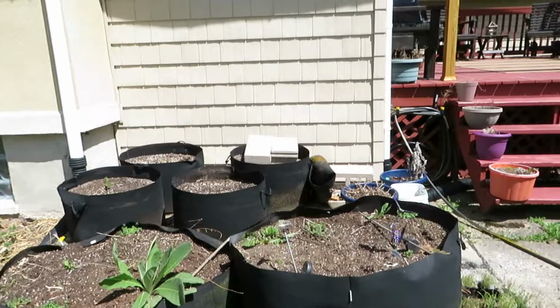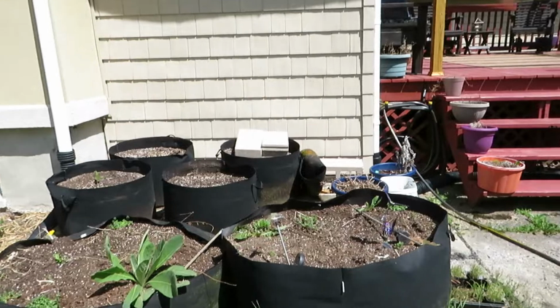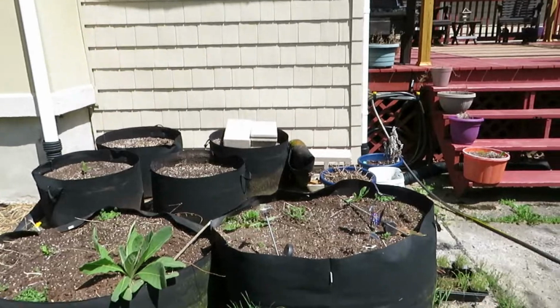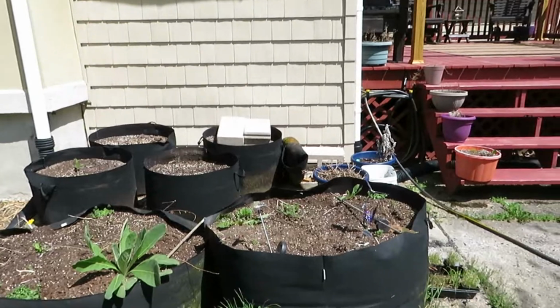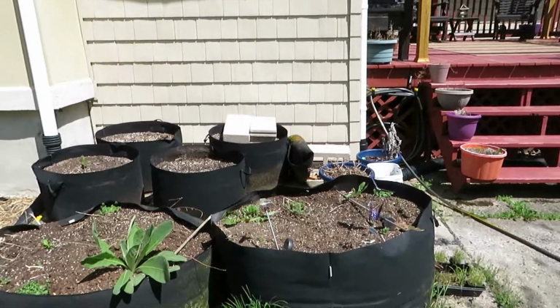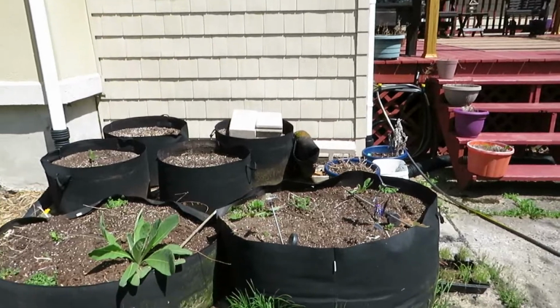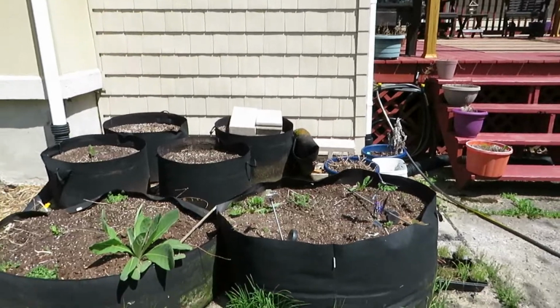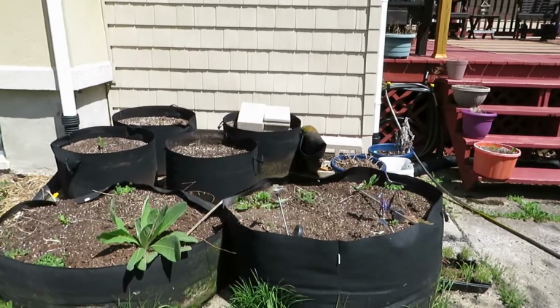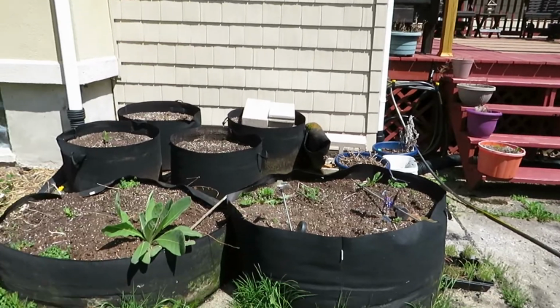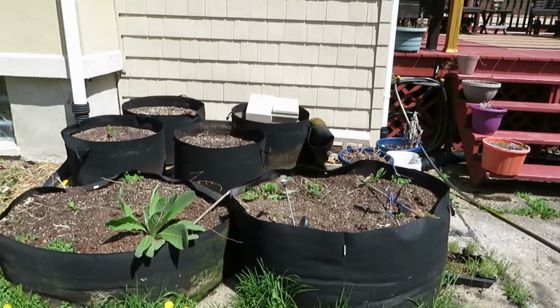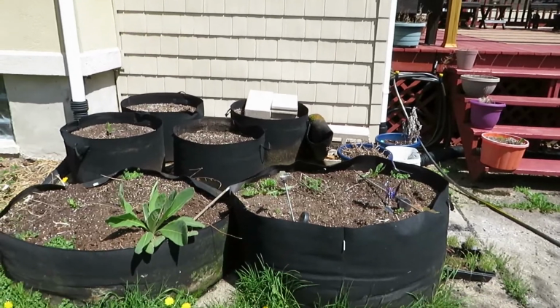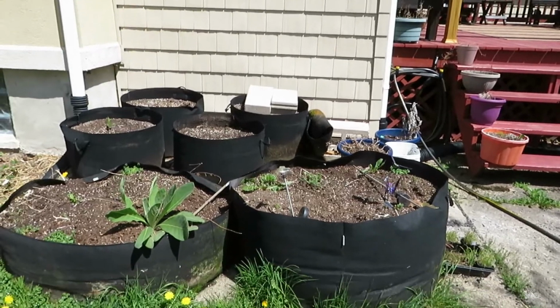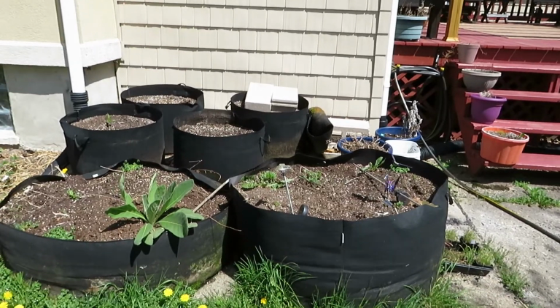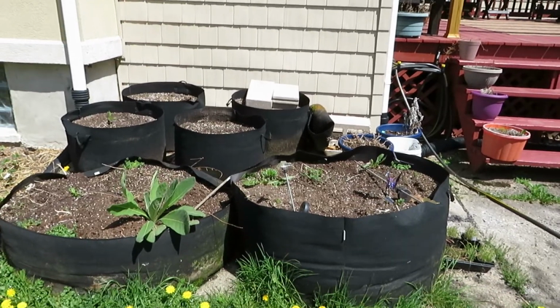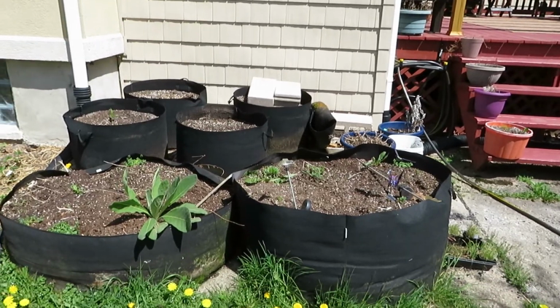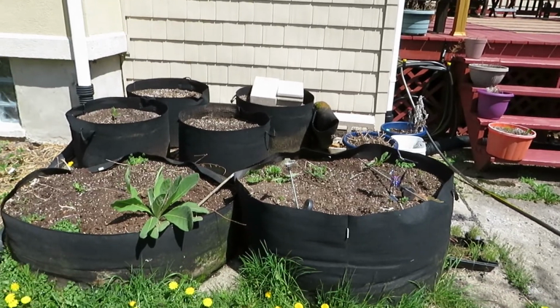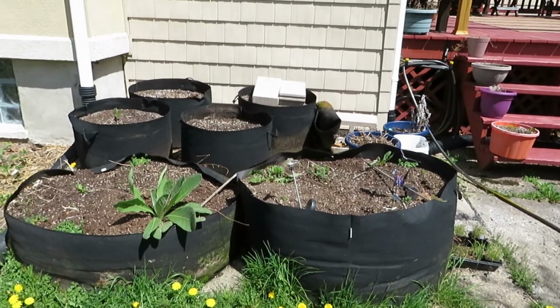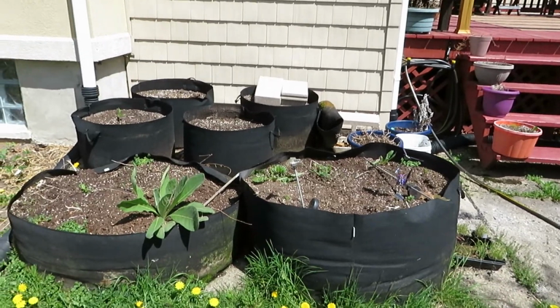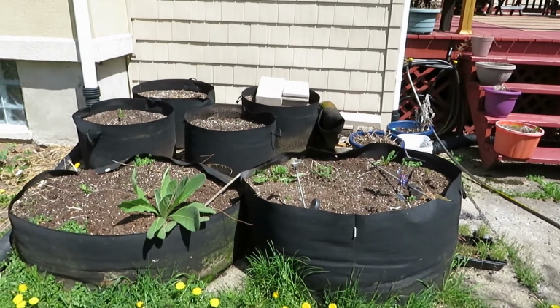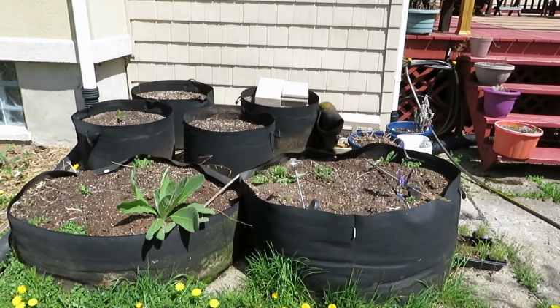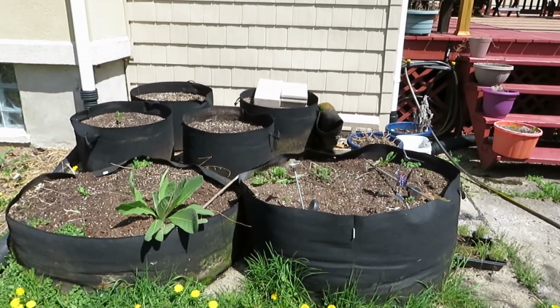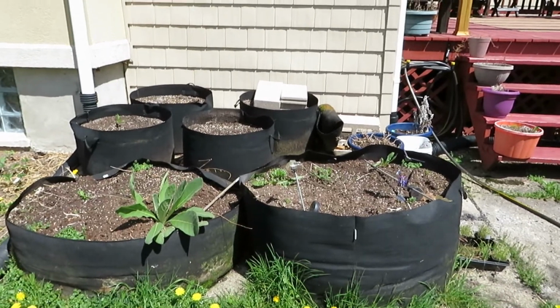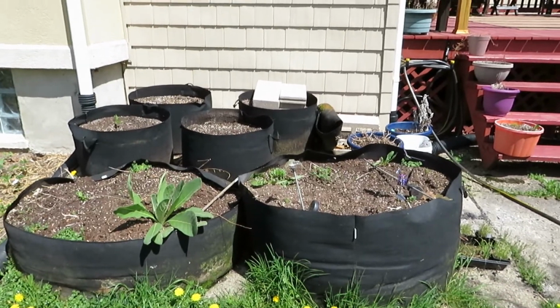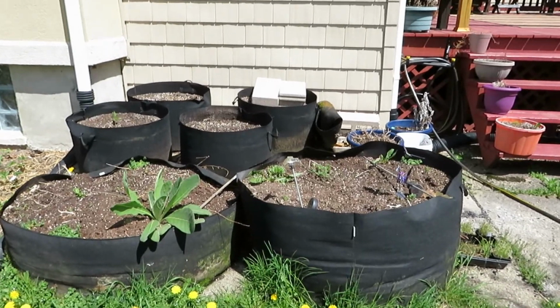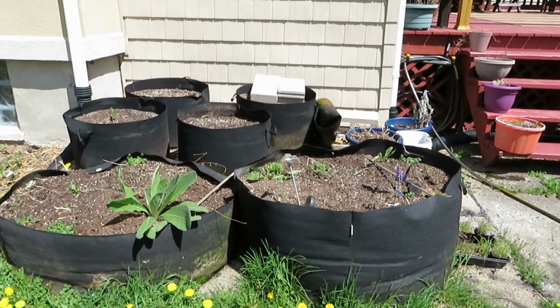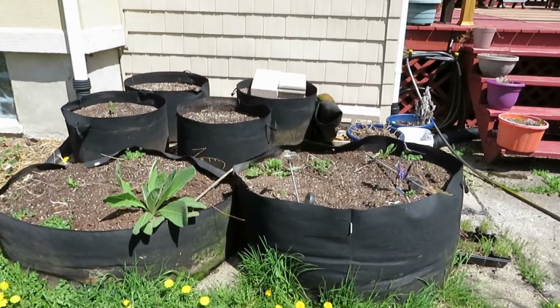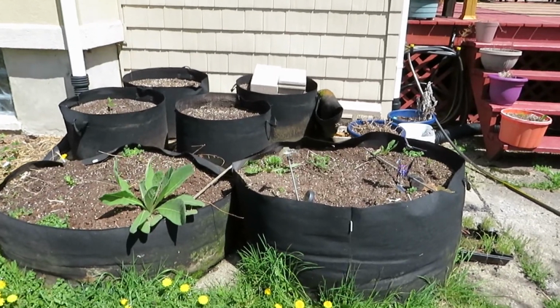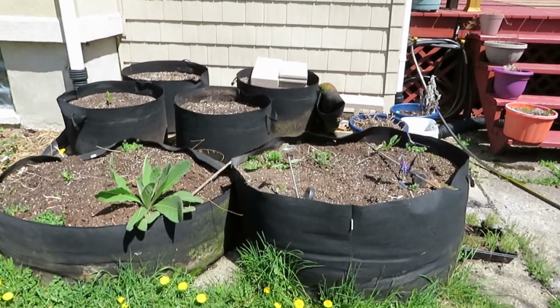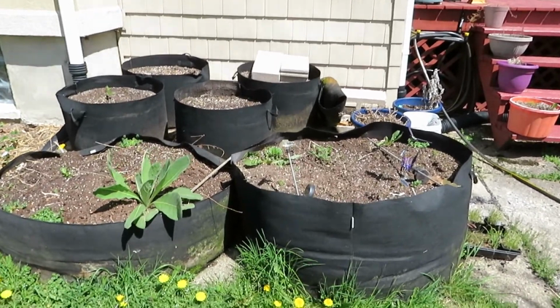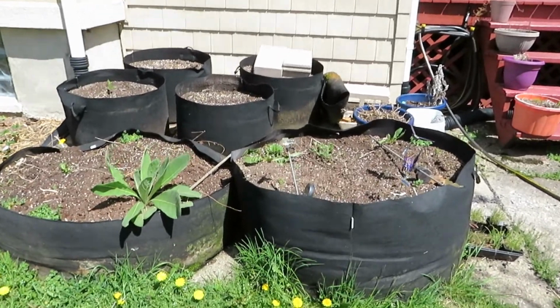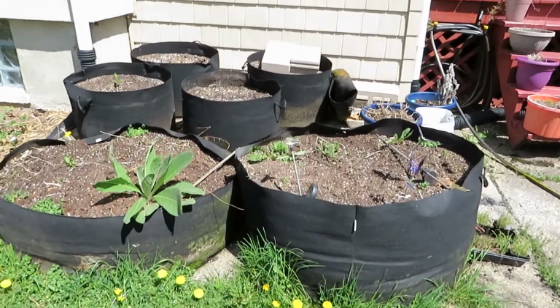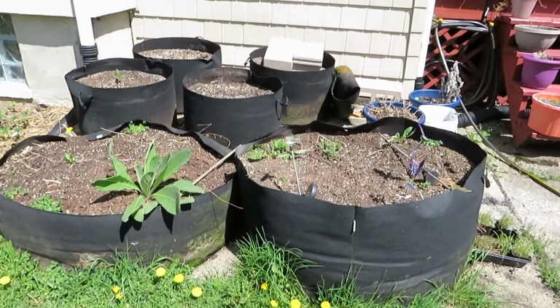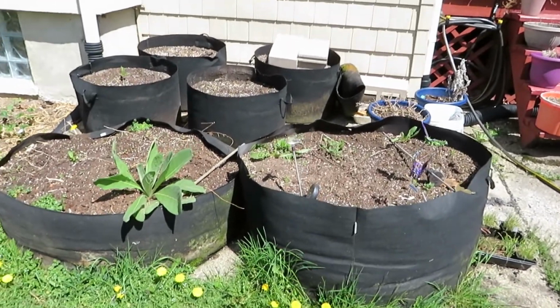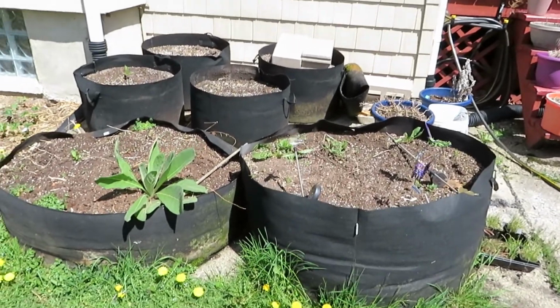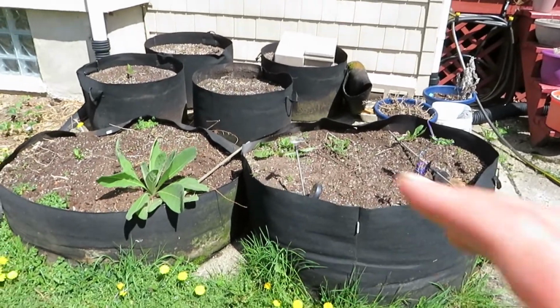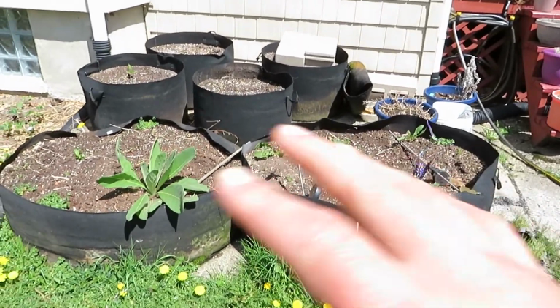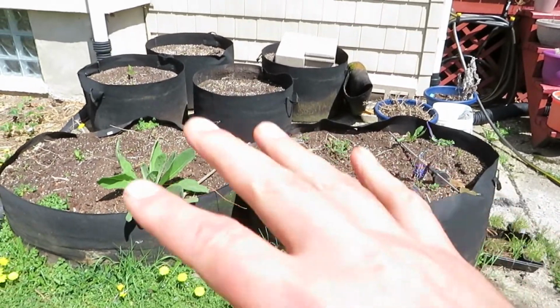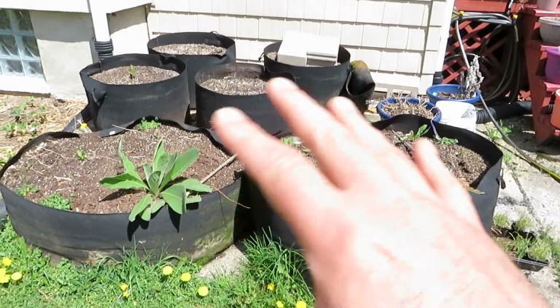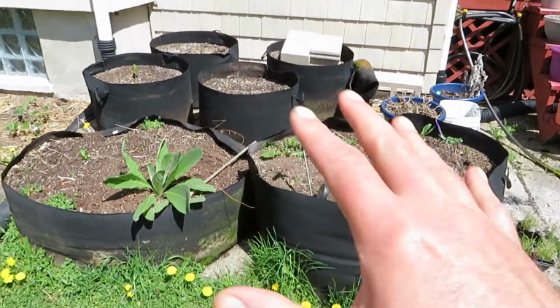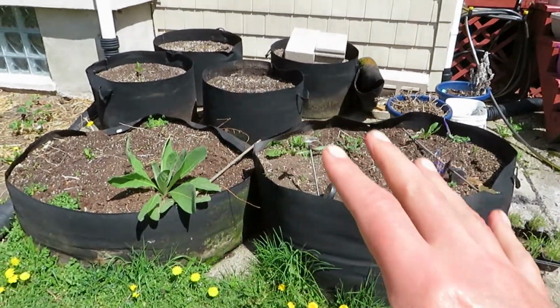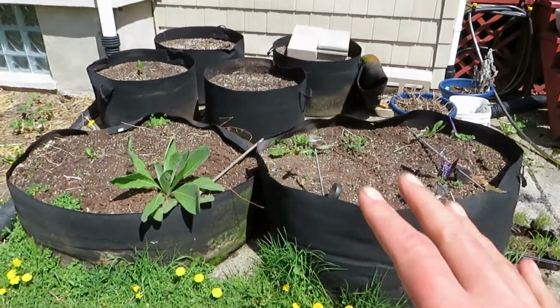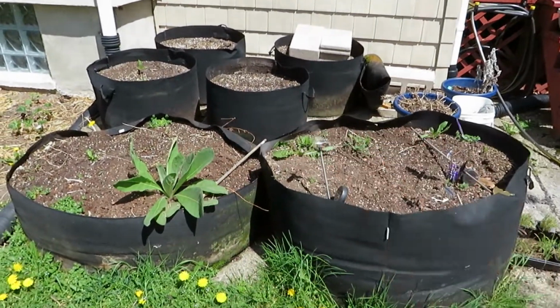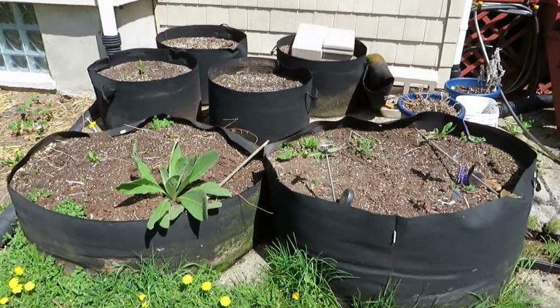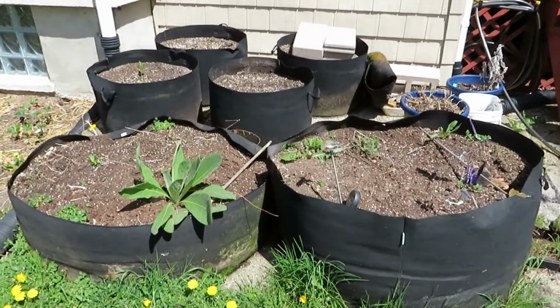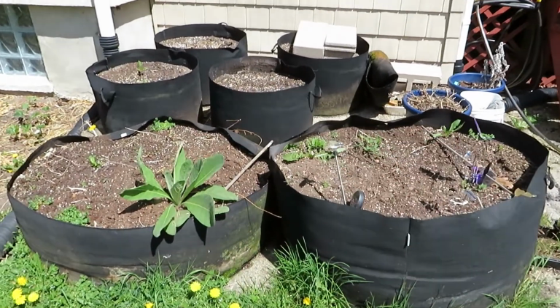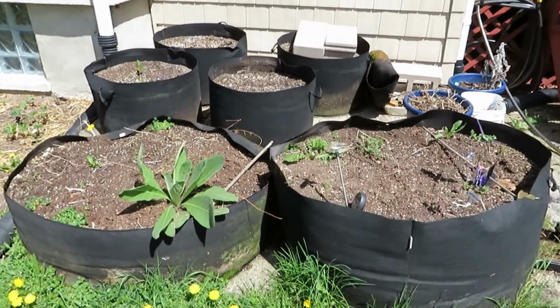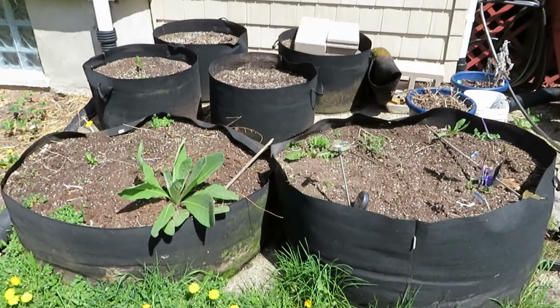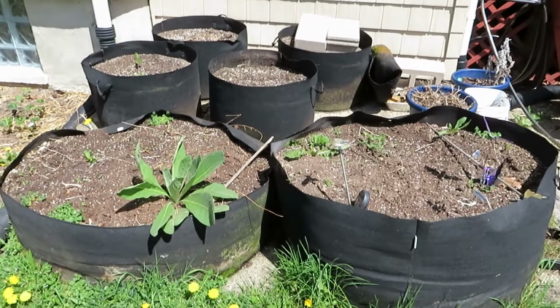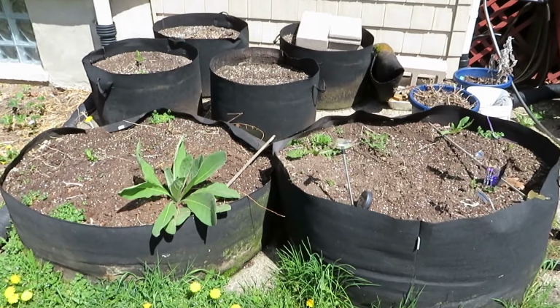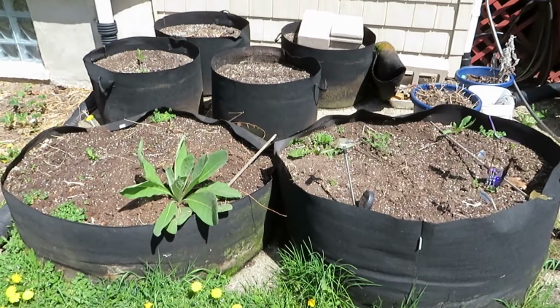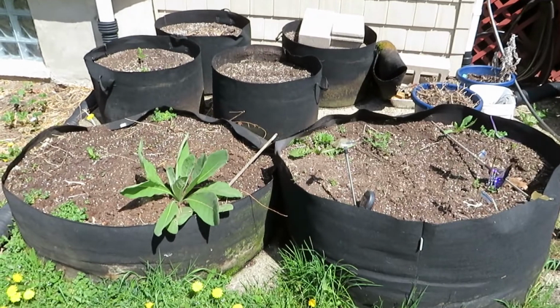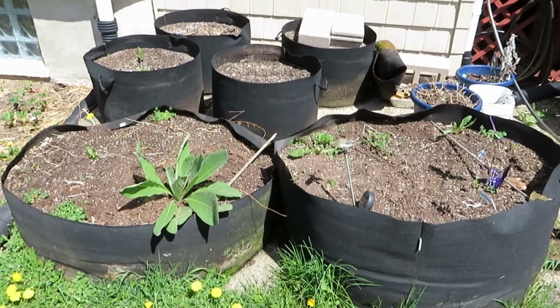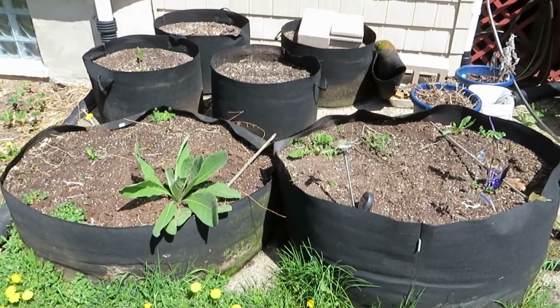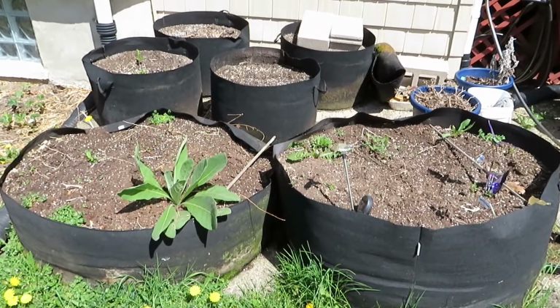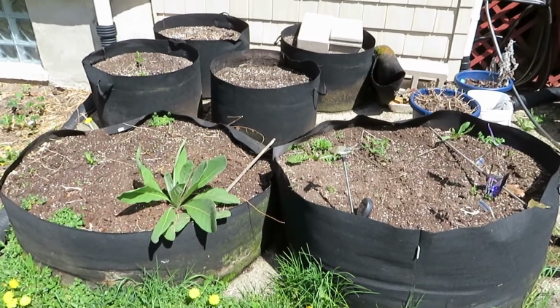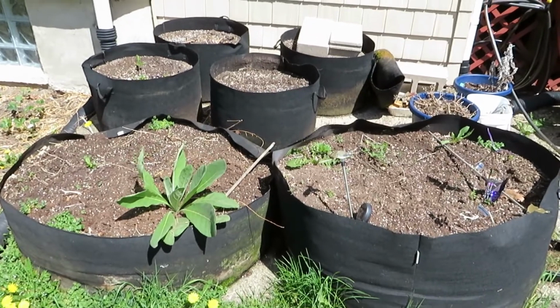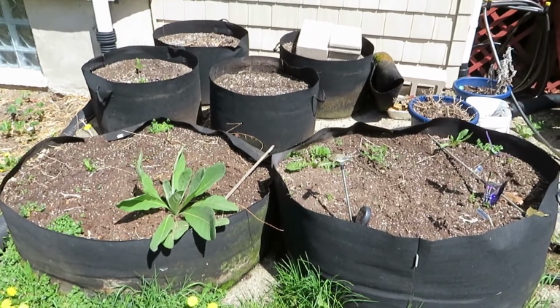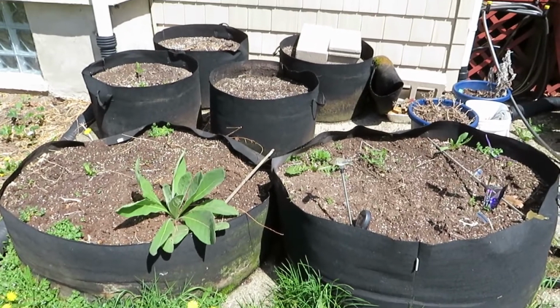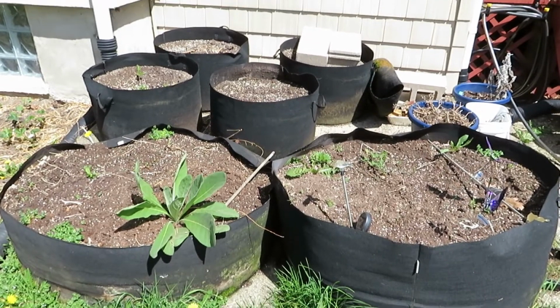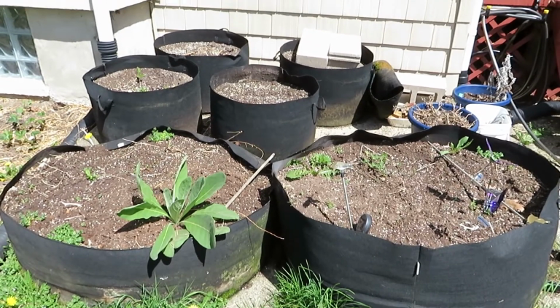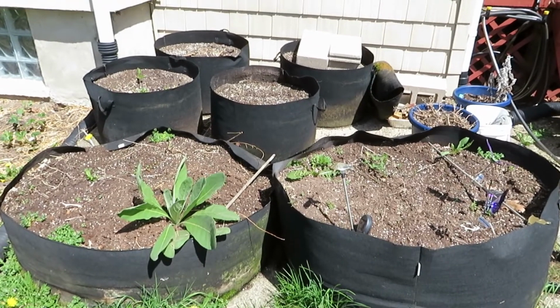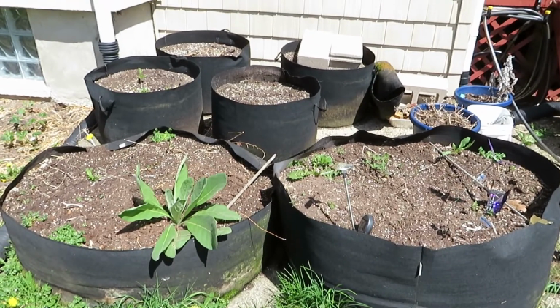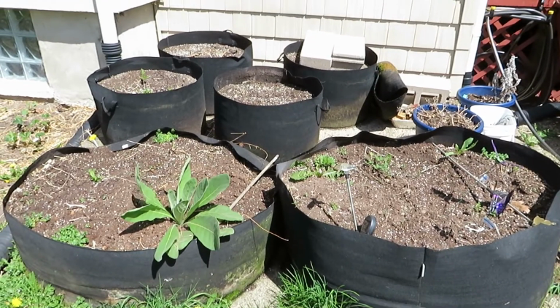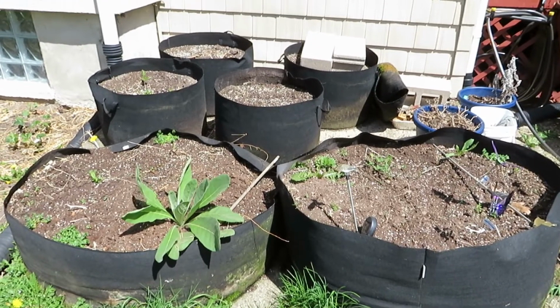Hello friends, welcome back. It's mid-May of 2022 and for today's project we're going to take this mess and turn it into a raised bed.